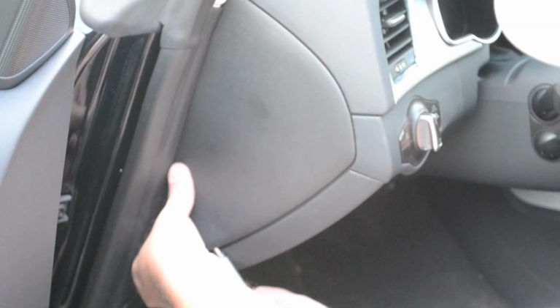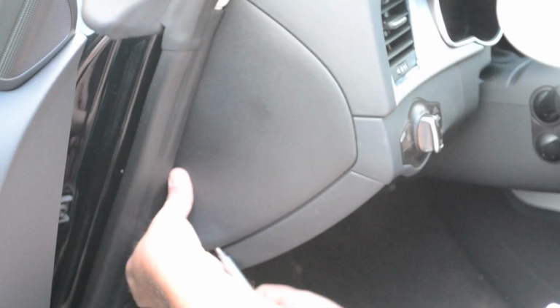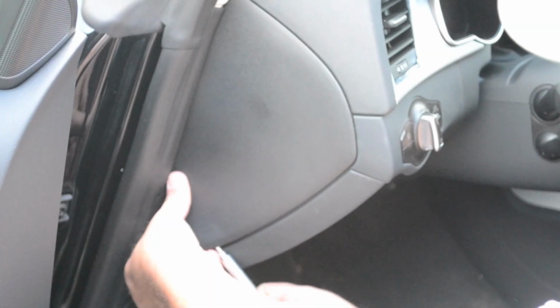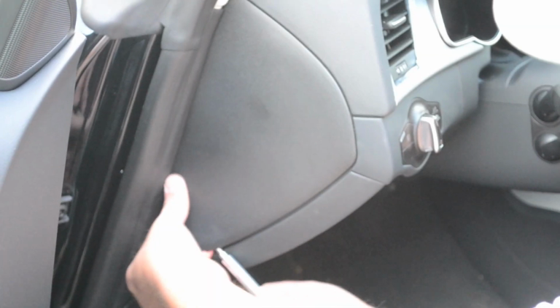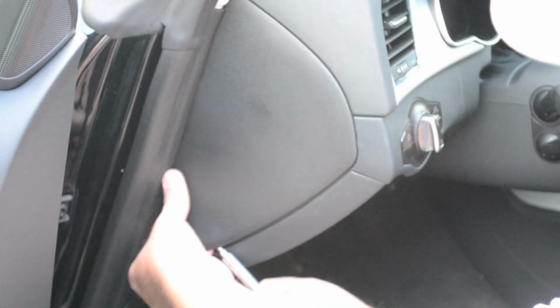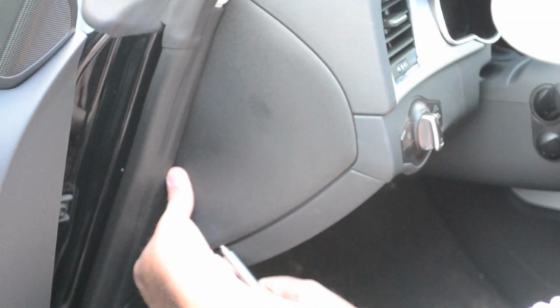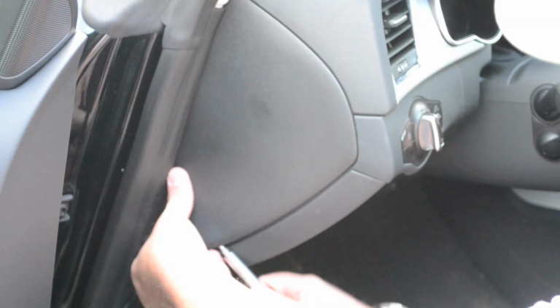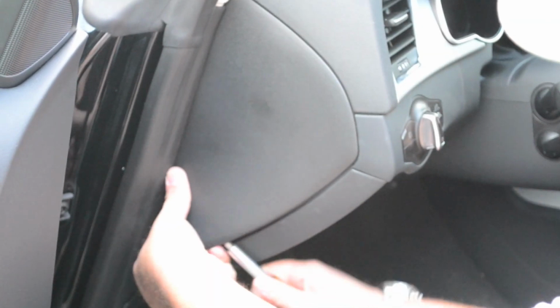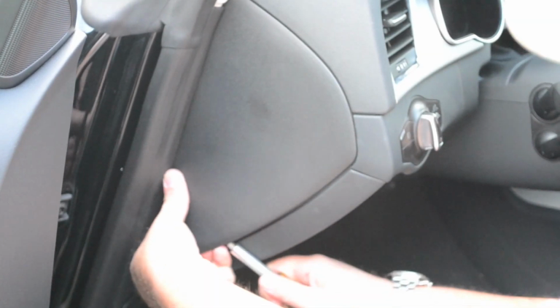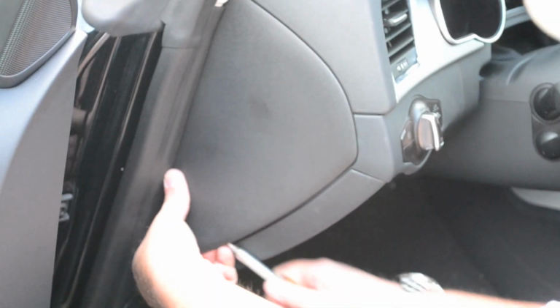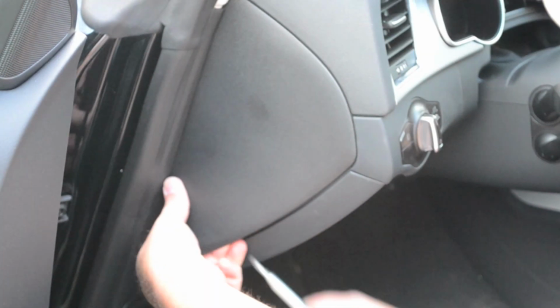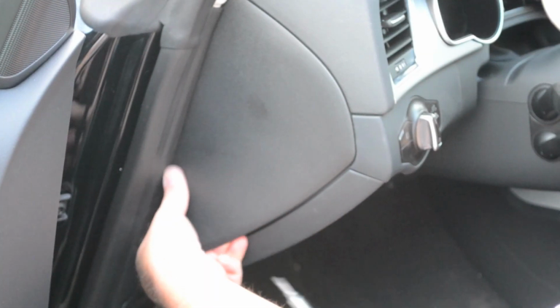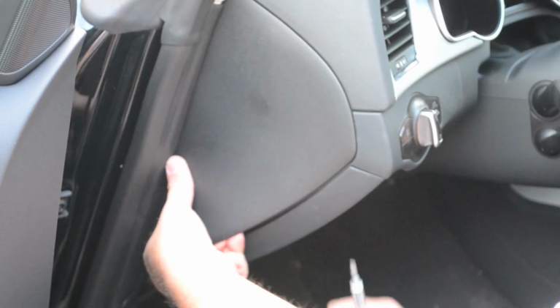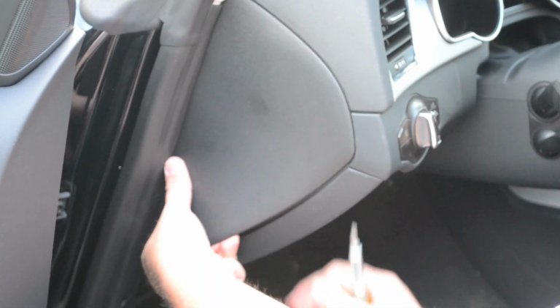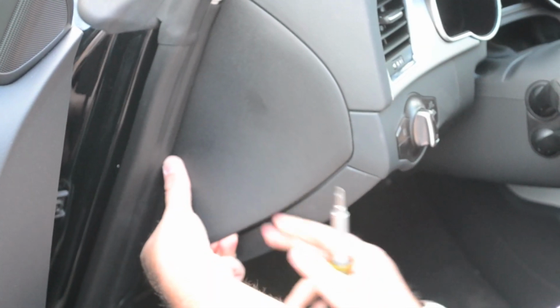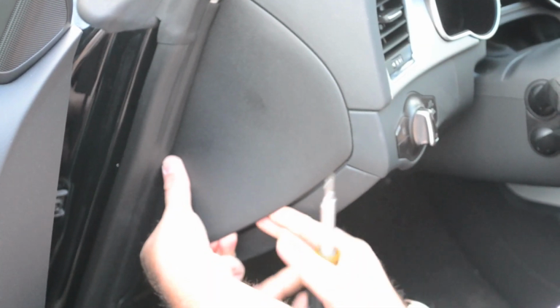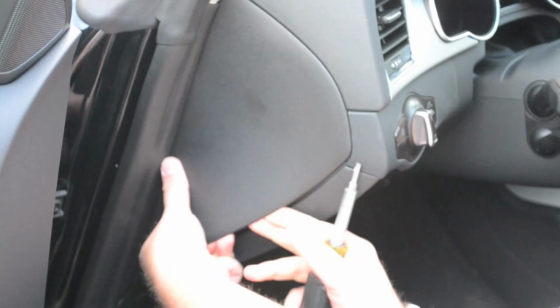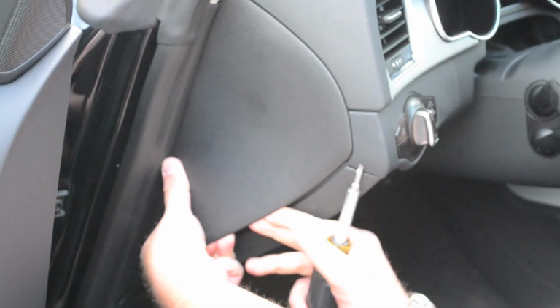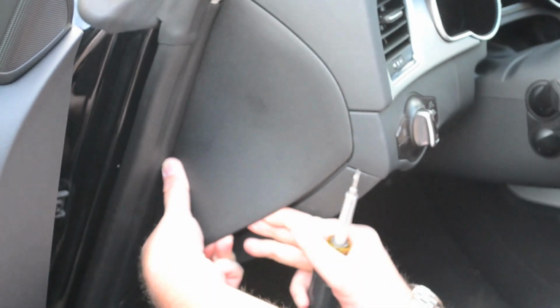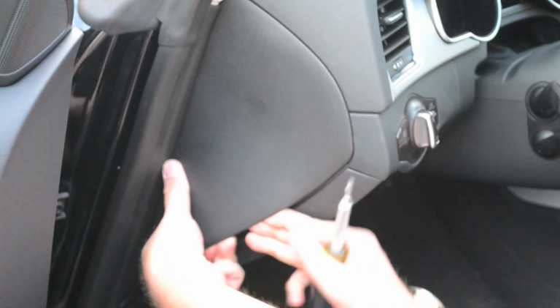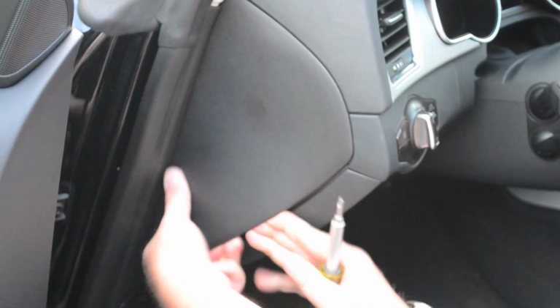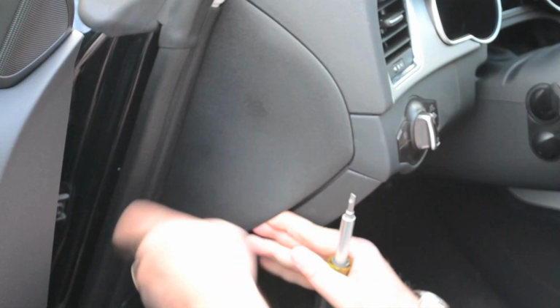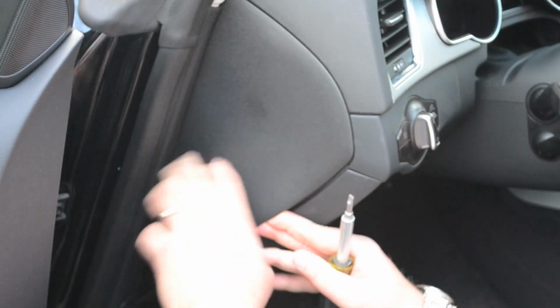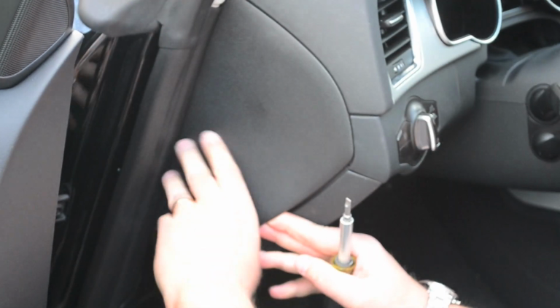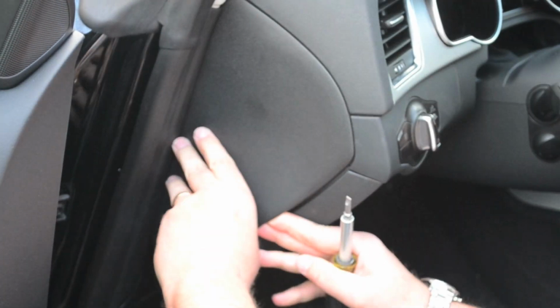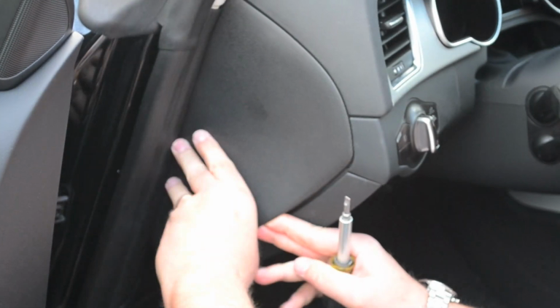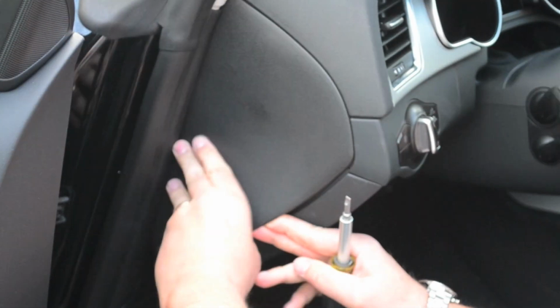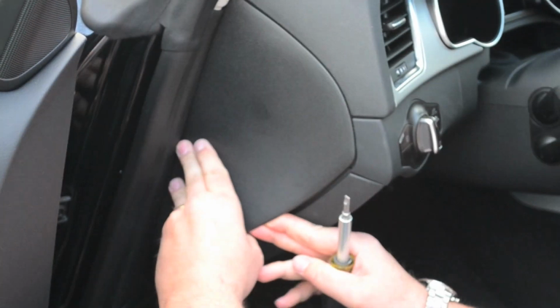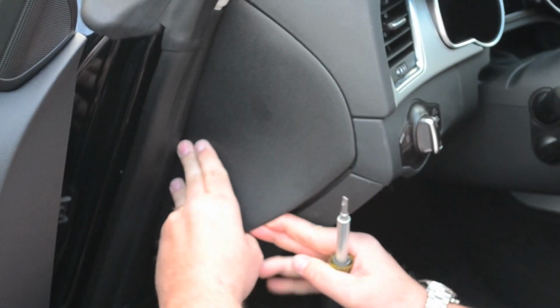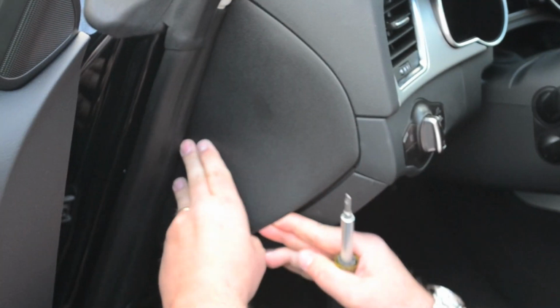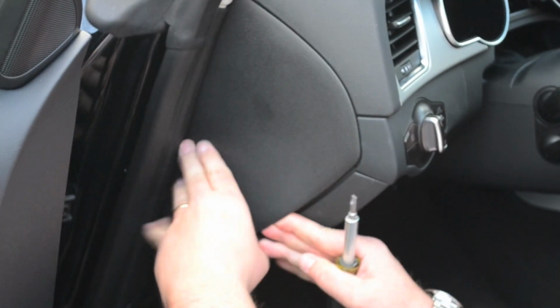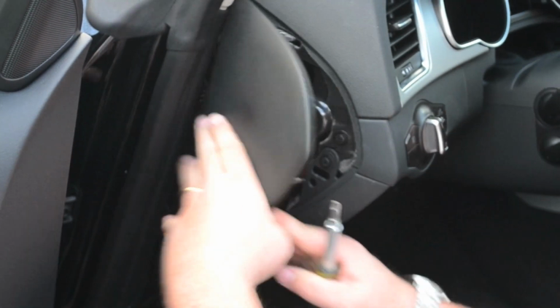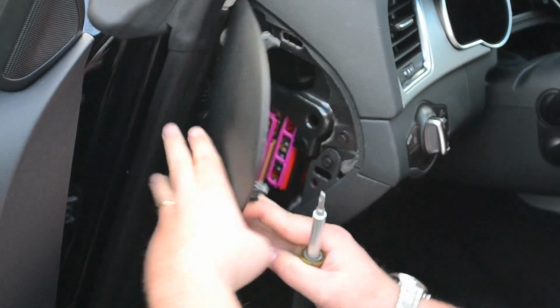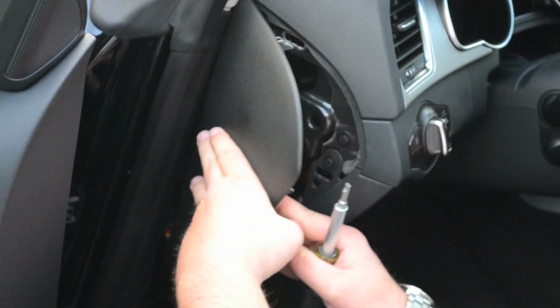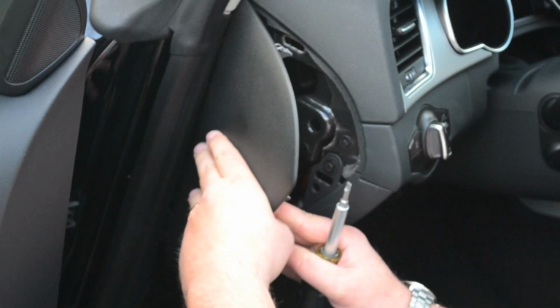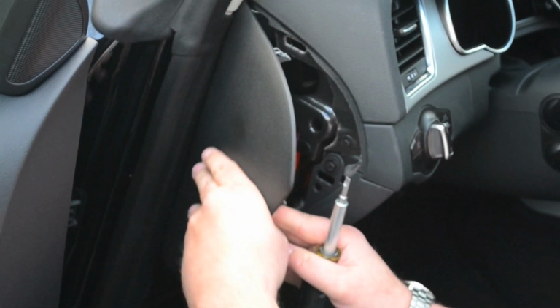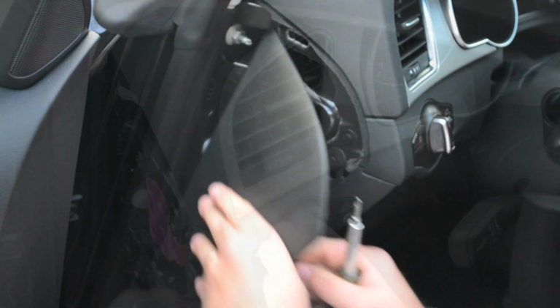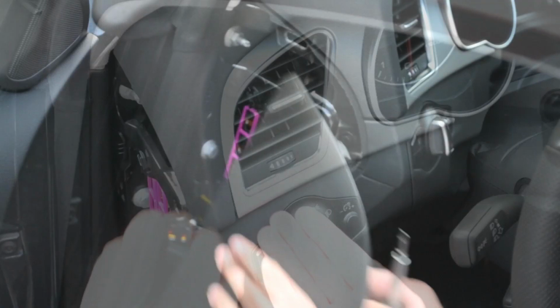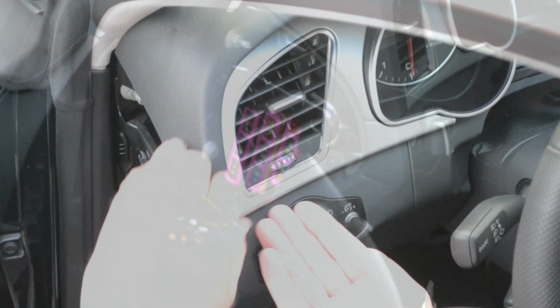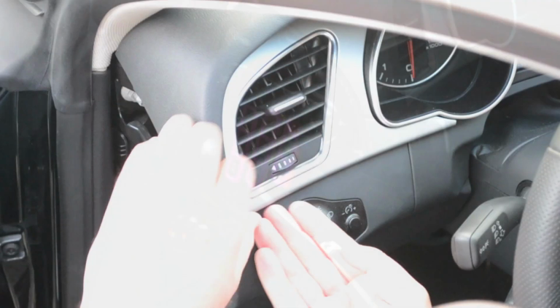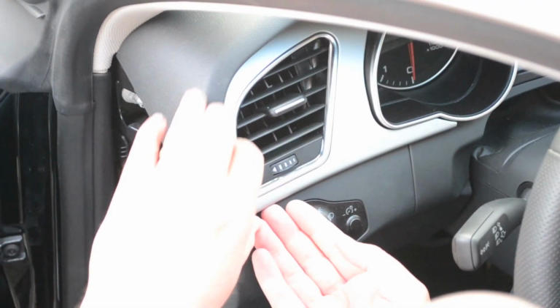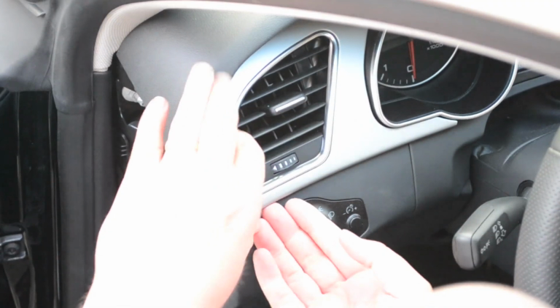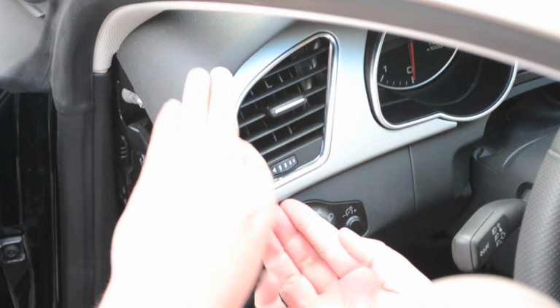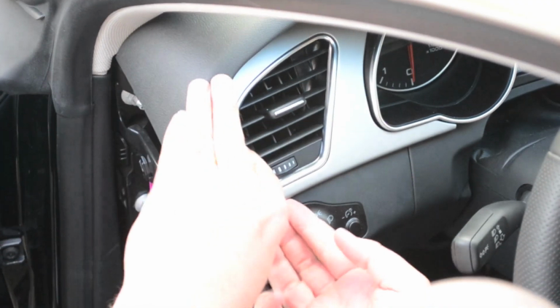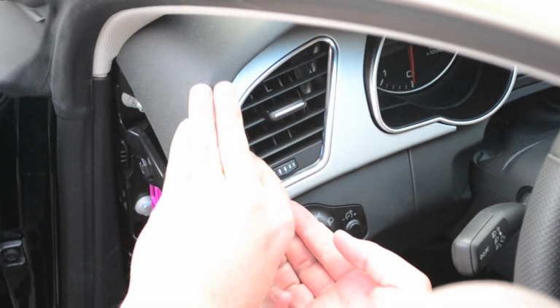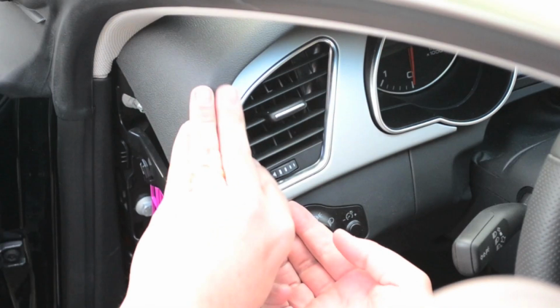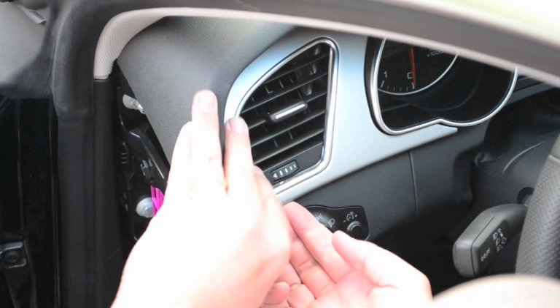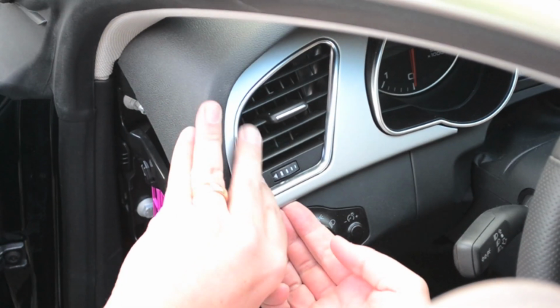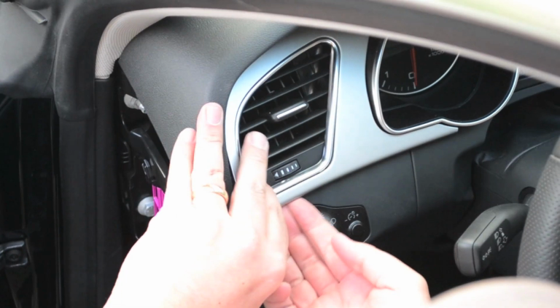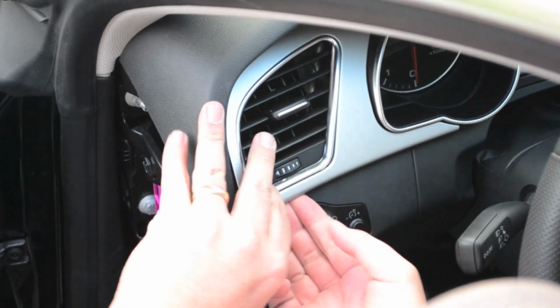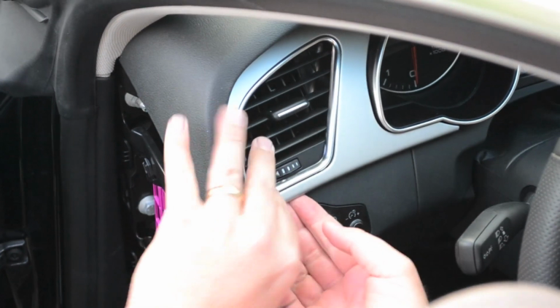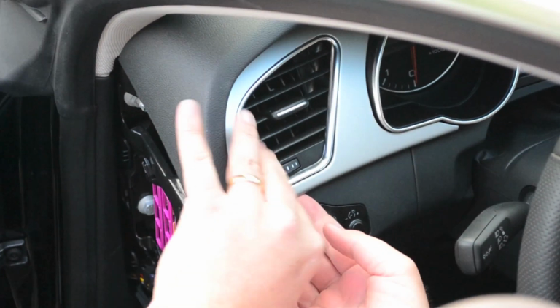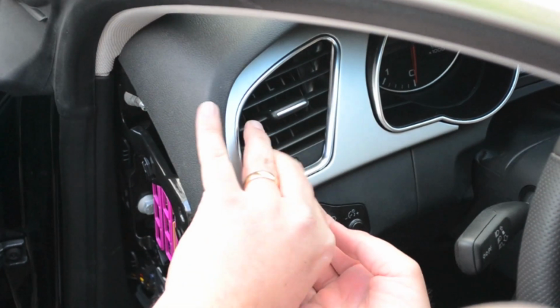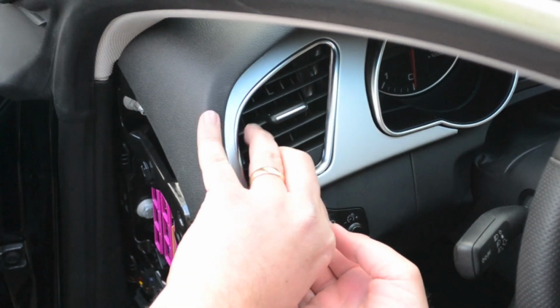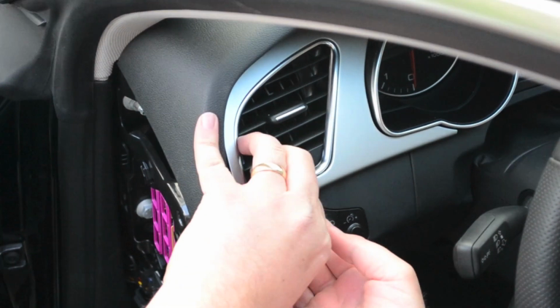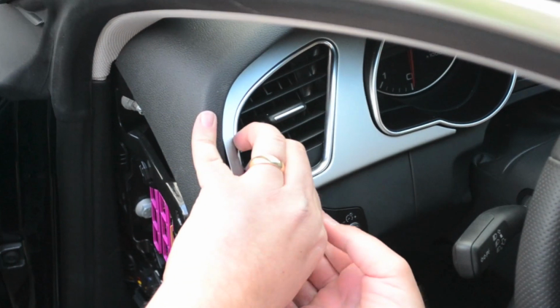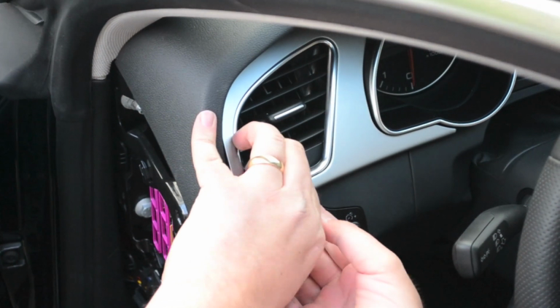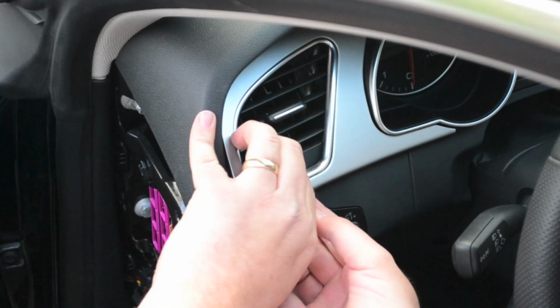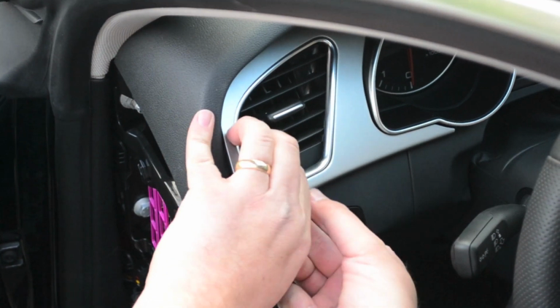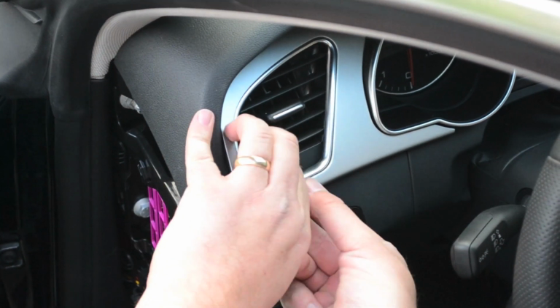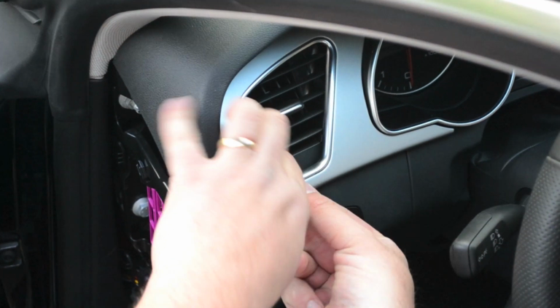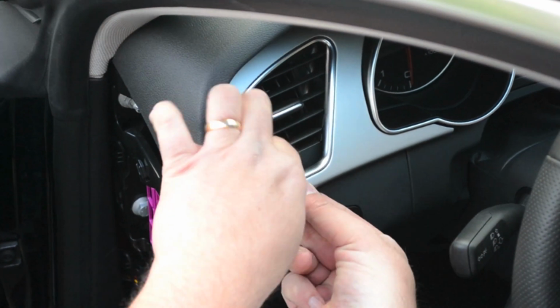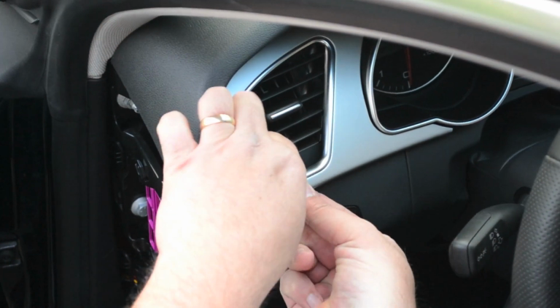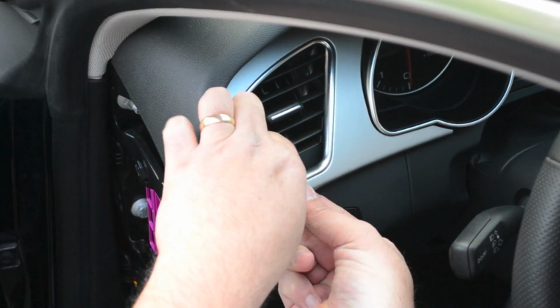Pop off the fuse box cover panel with a small flathead screwdriver or your finger. Remove the trim from around your vent.